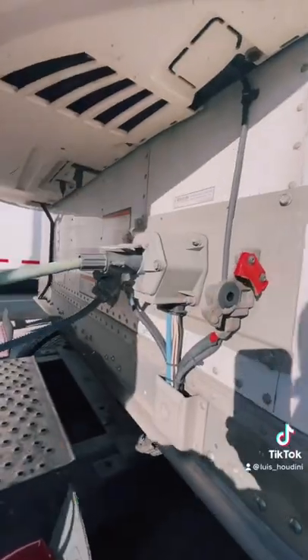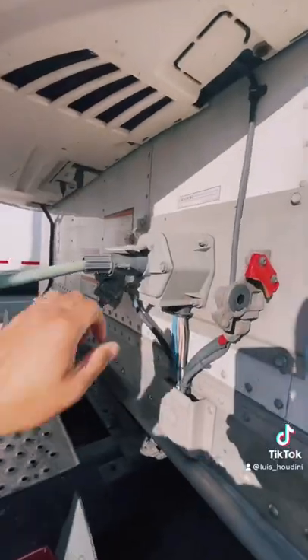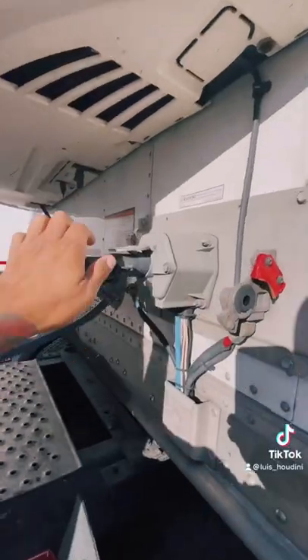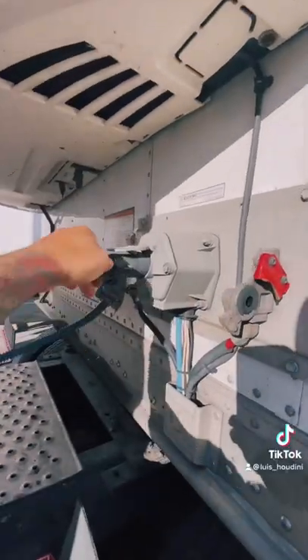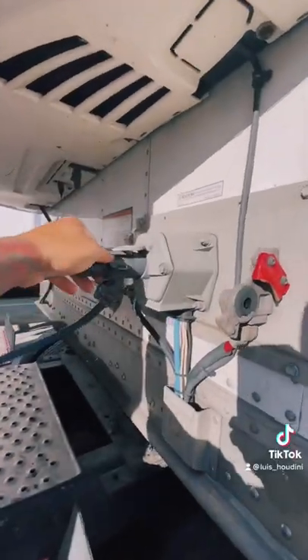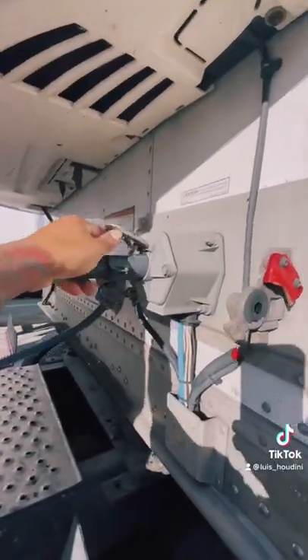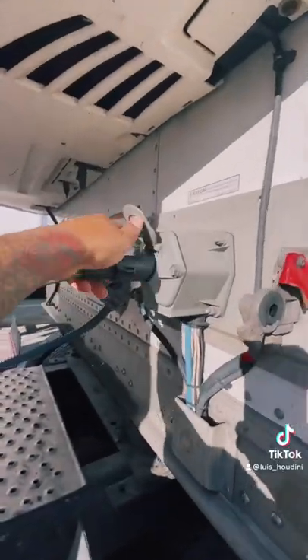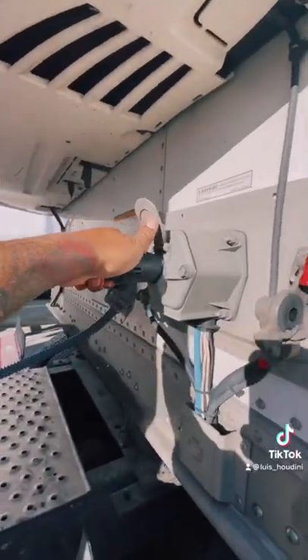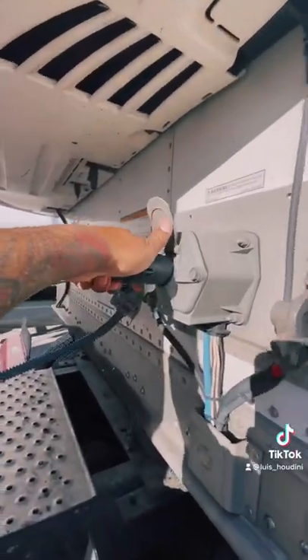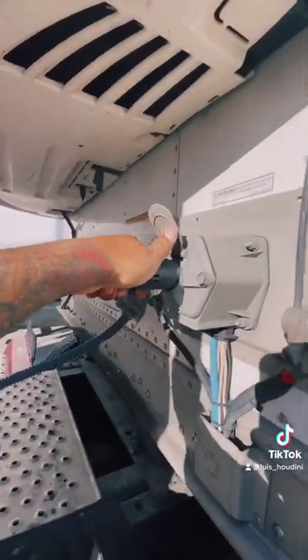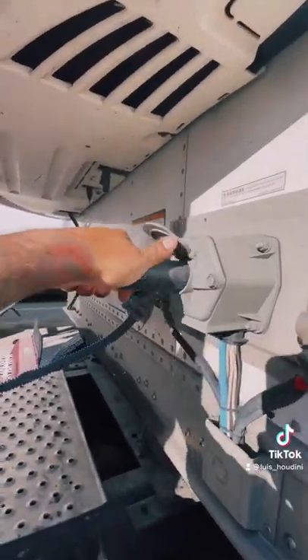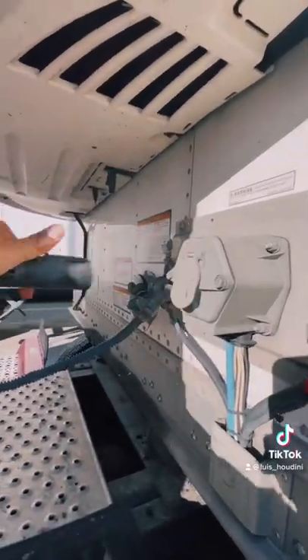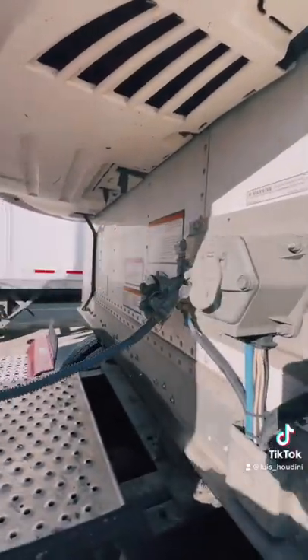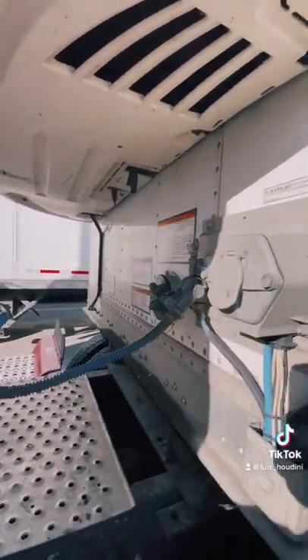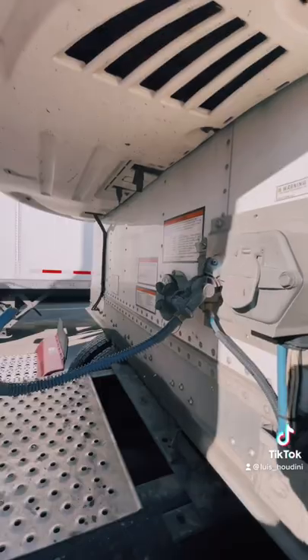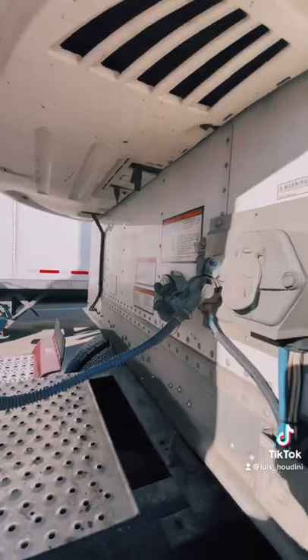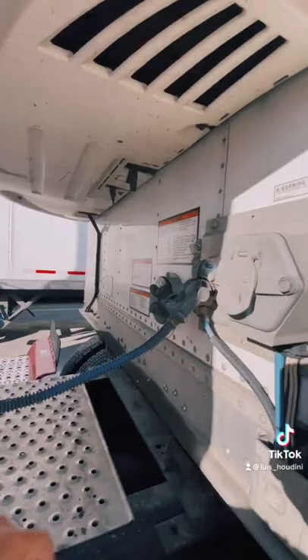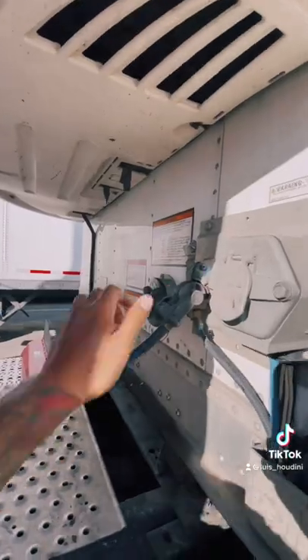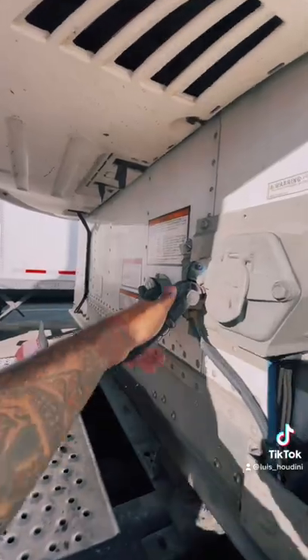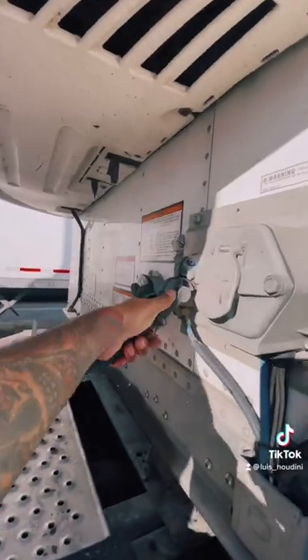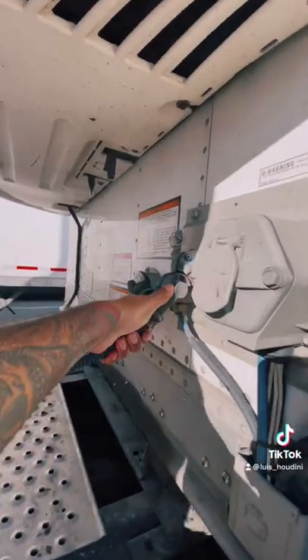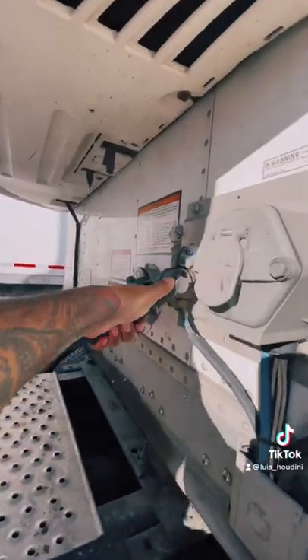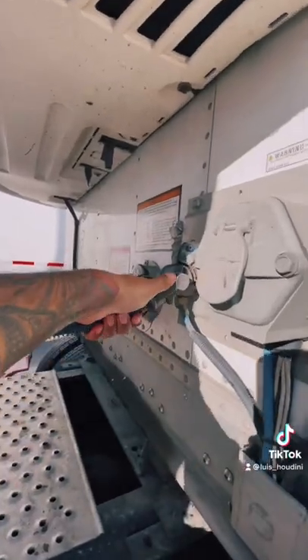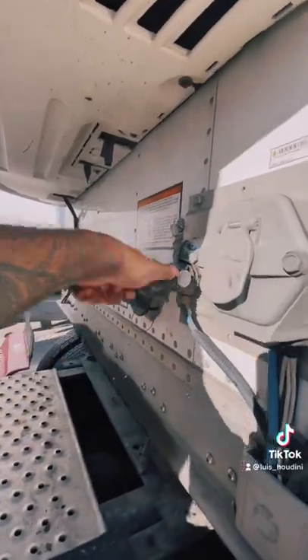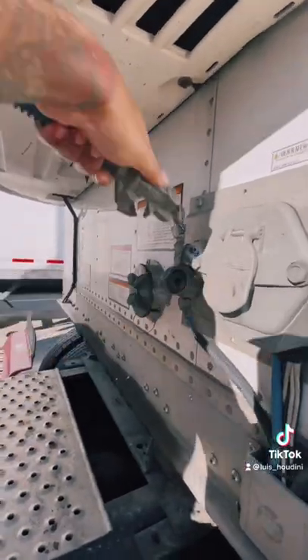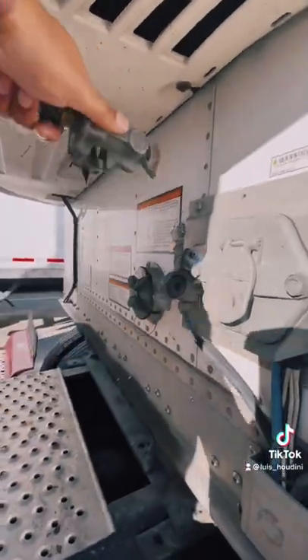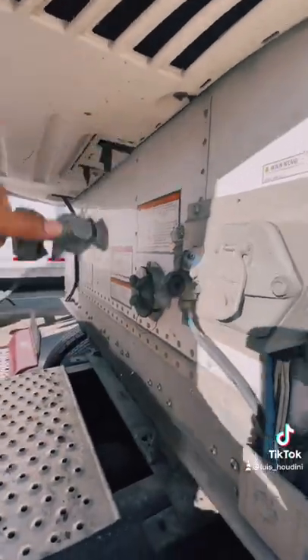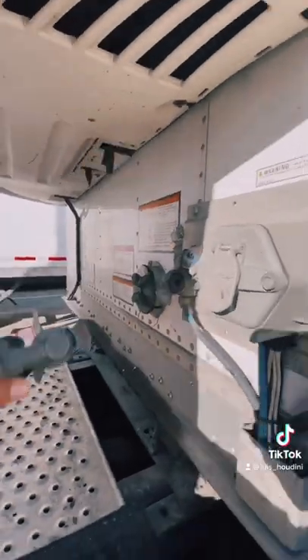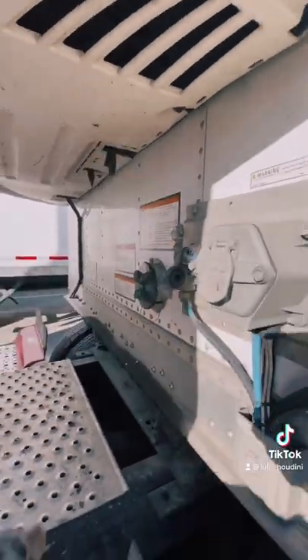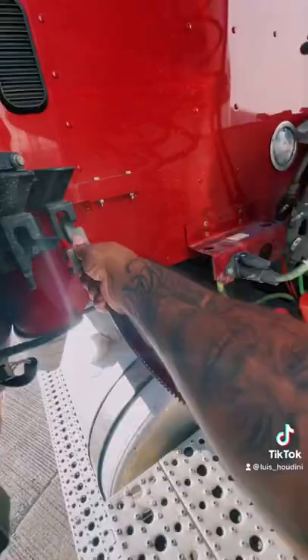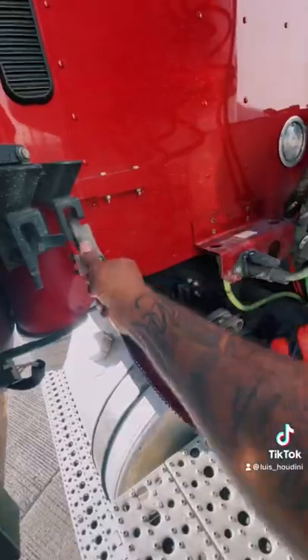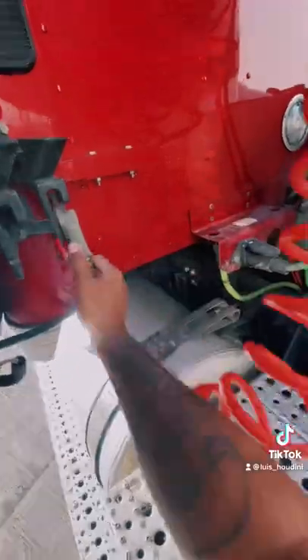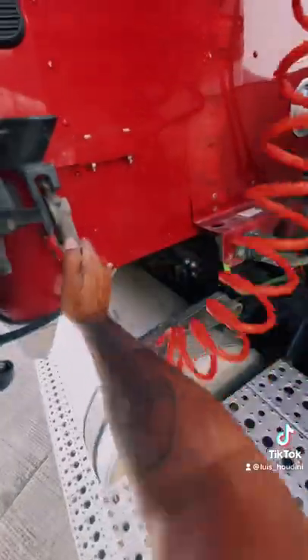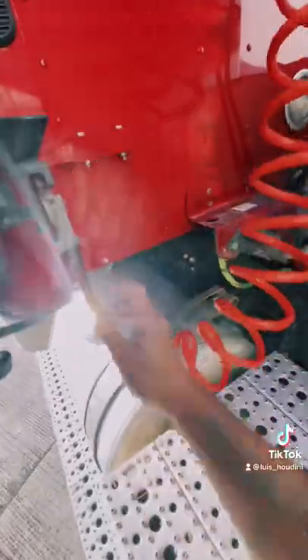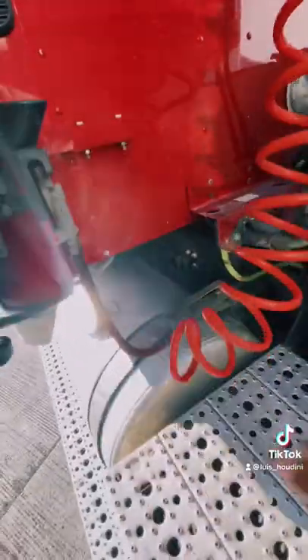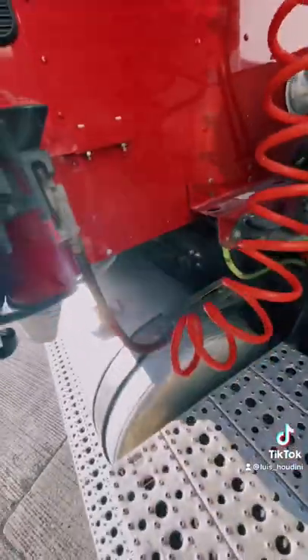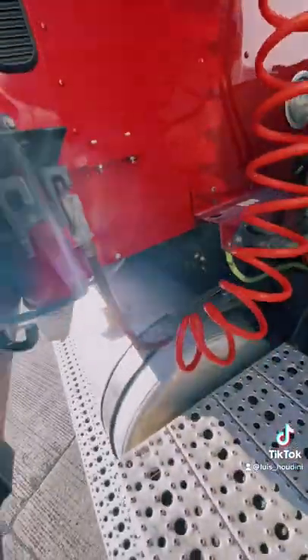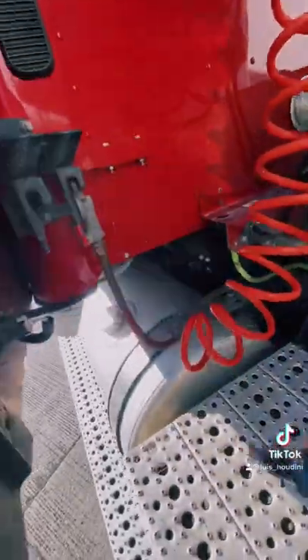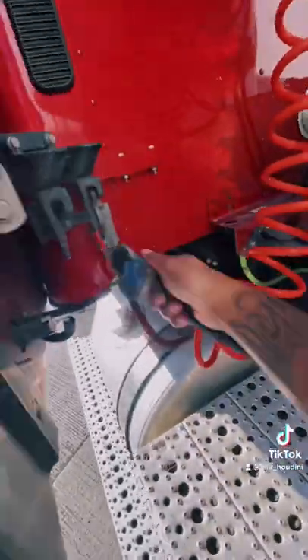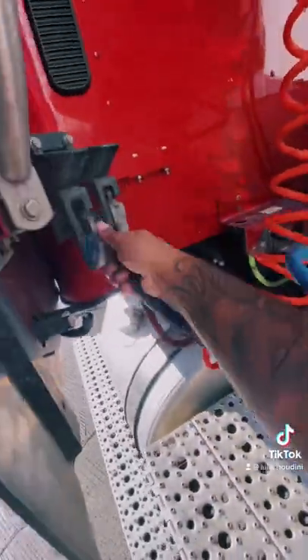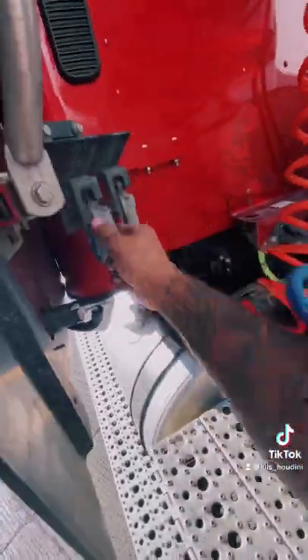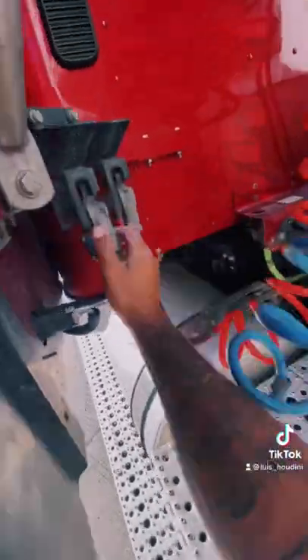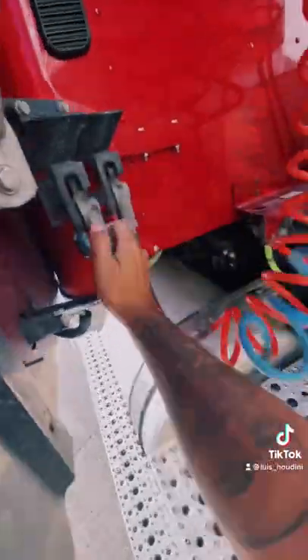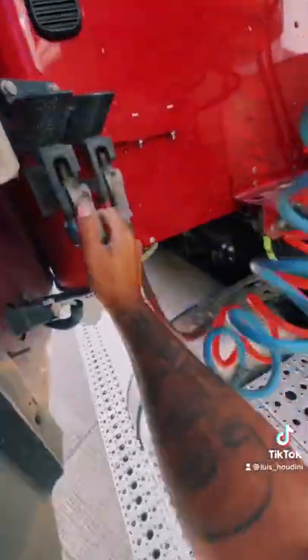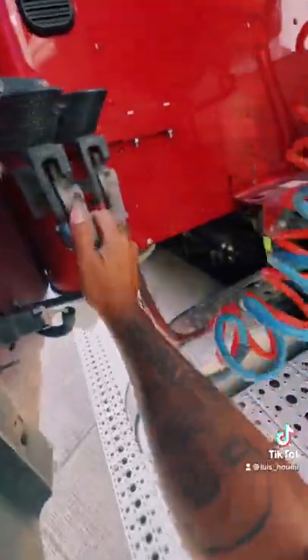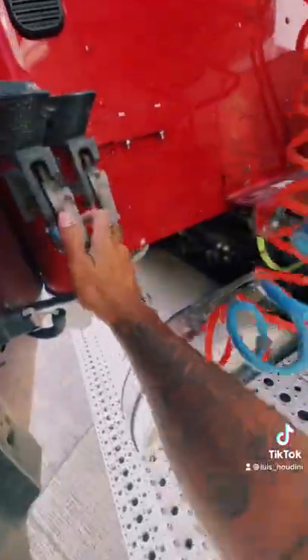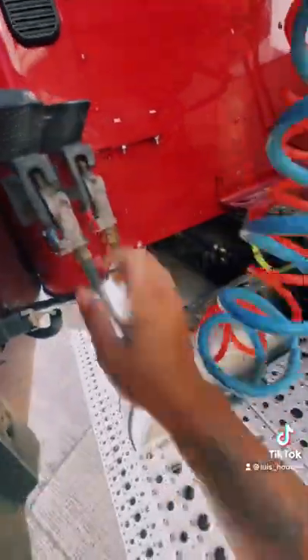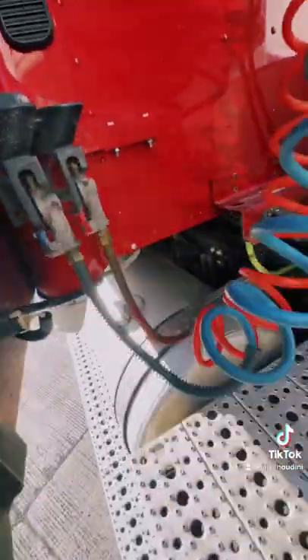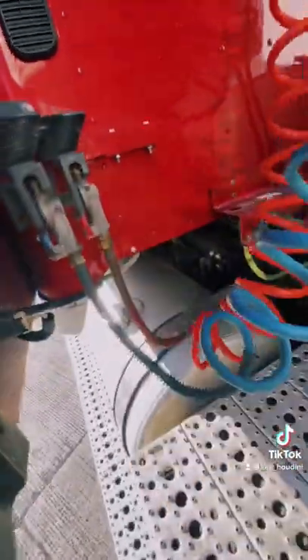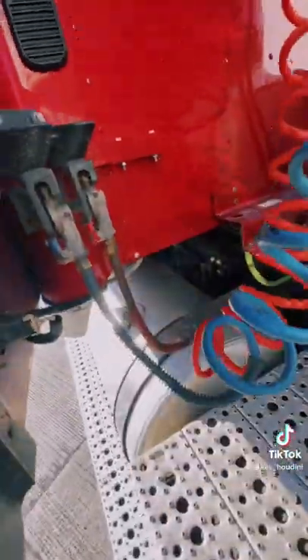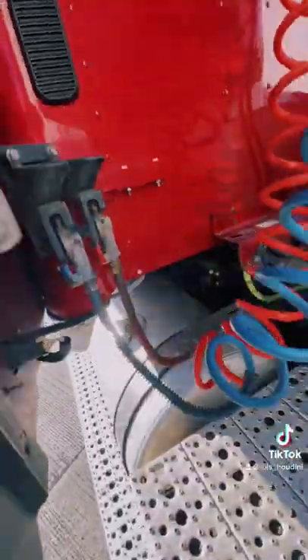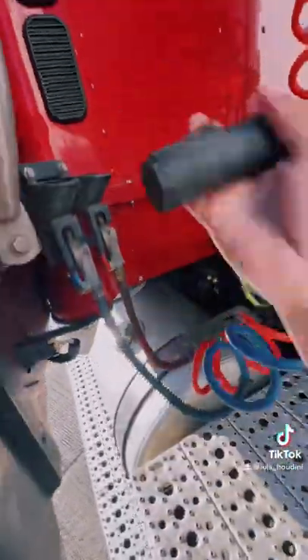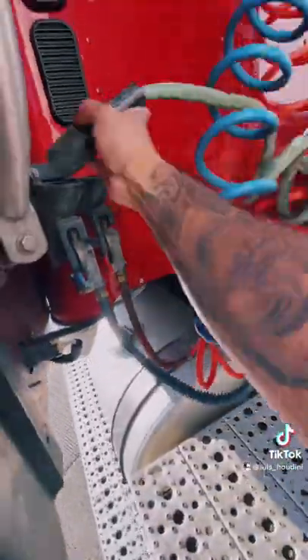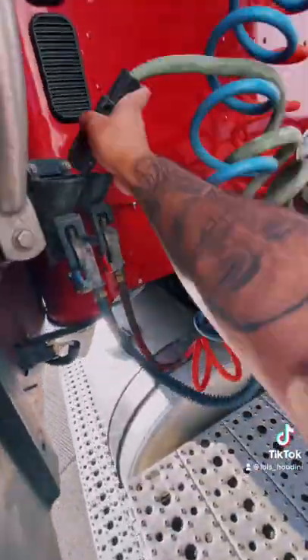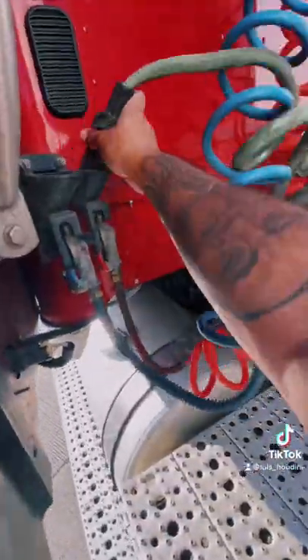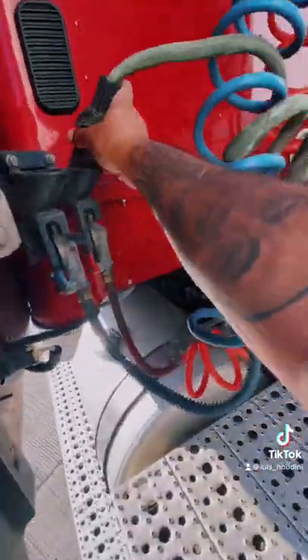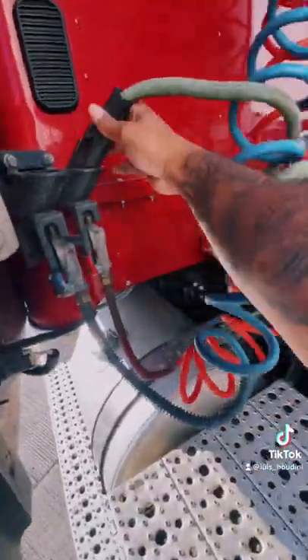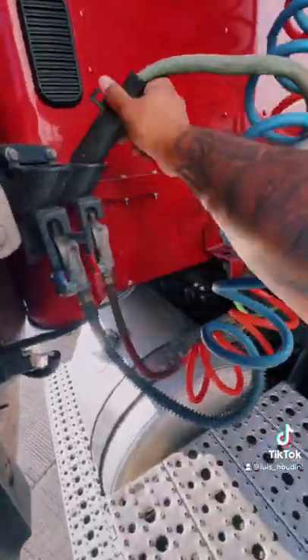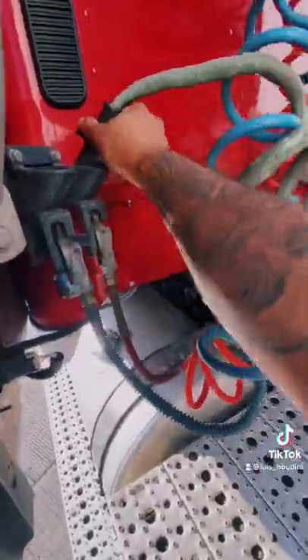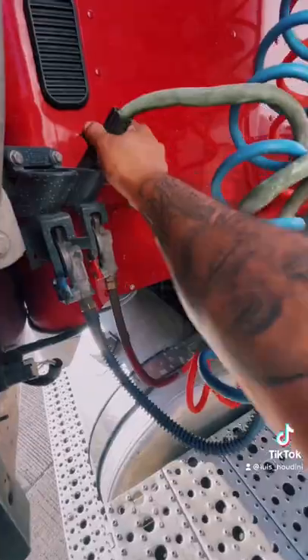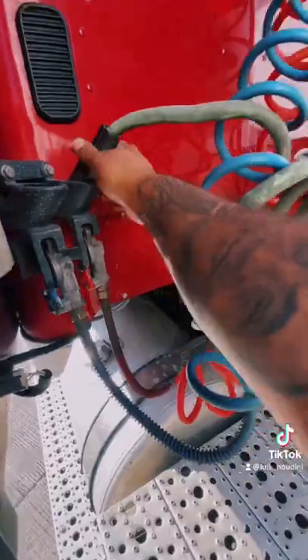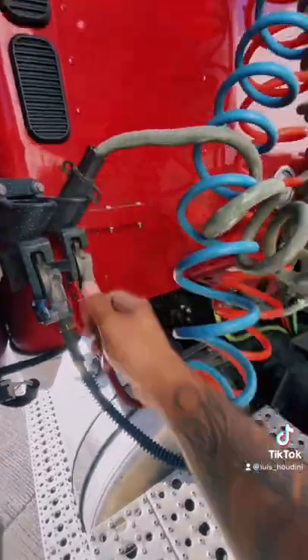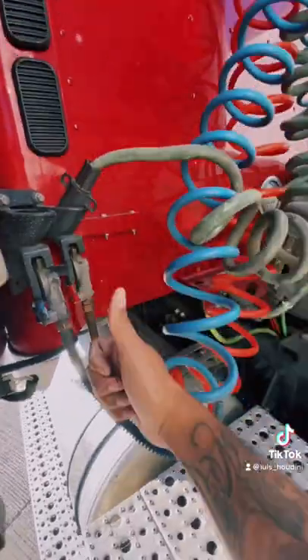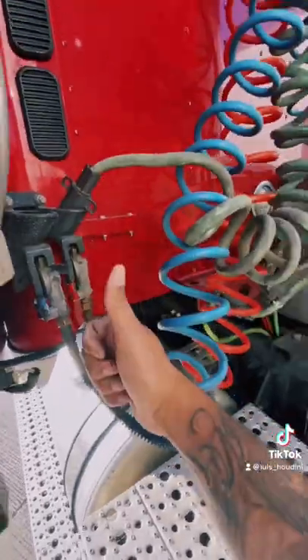Make sure you disconnect your airlines. Make sure you disconnect your electrical lines. You also got to make sure you secure them, so that if you move, they won't be hanging off your truck.